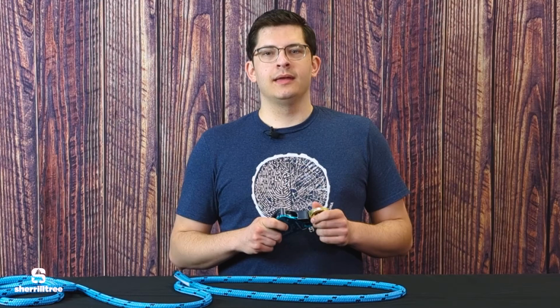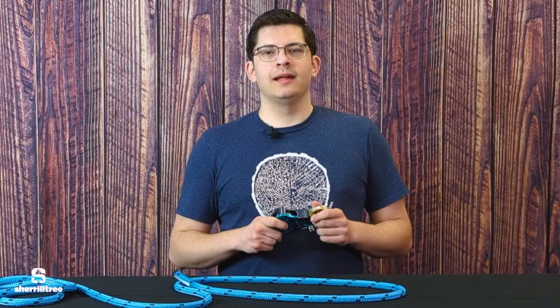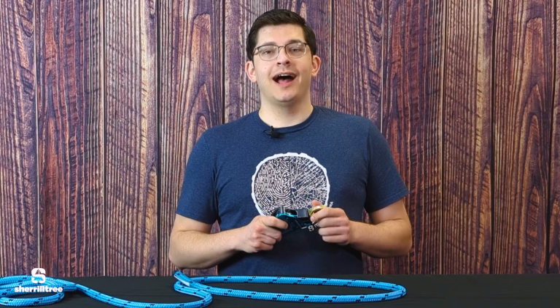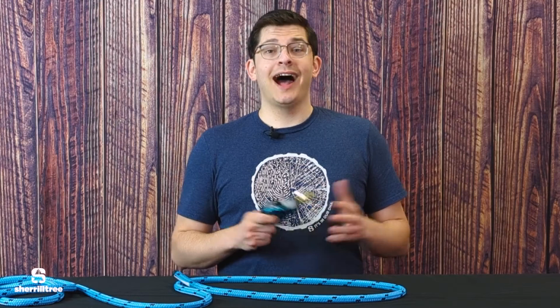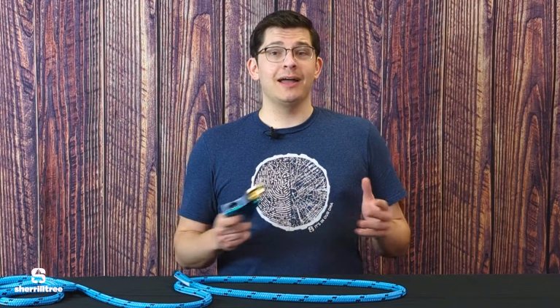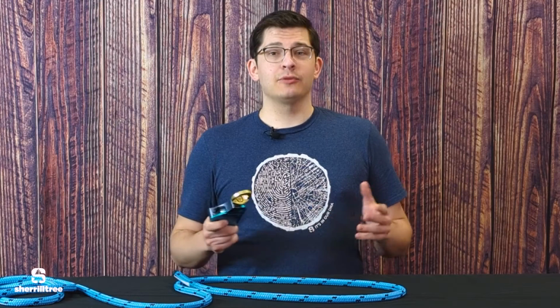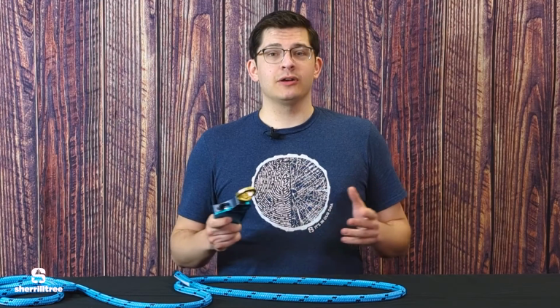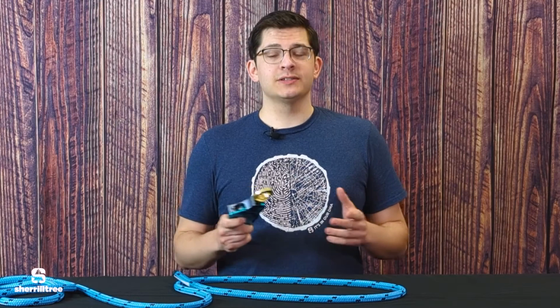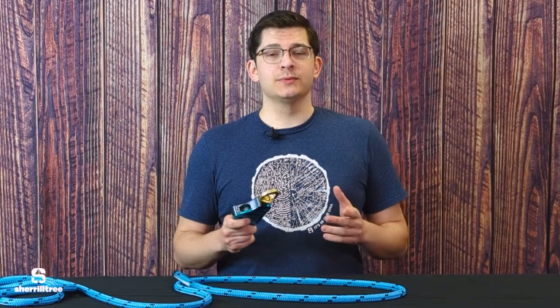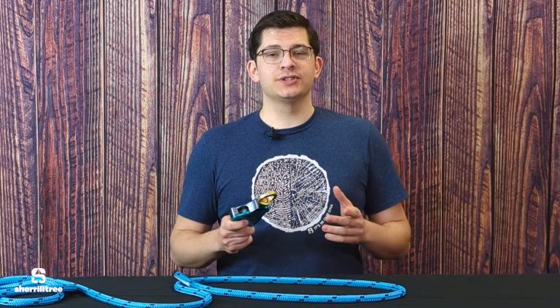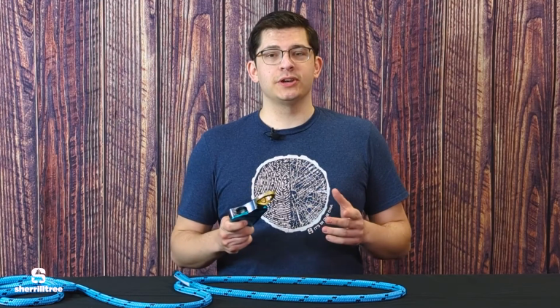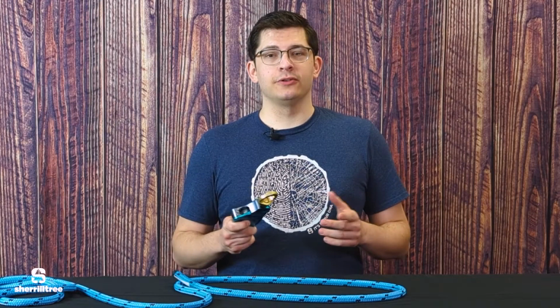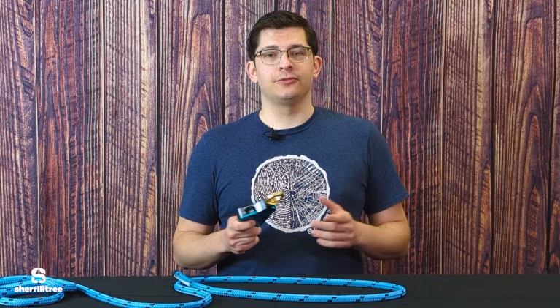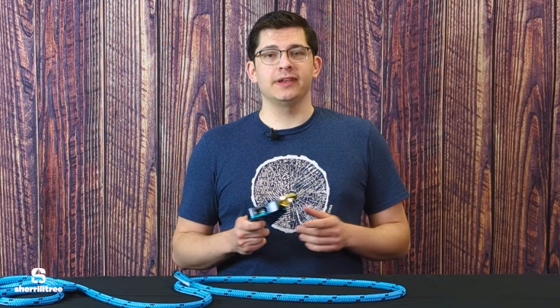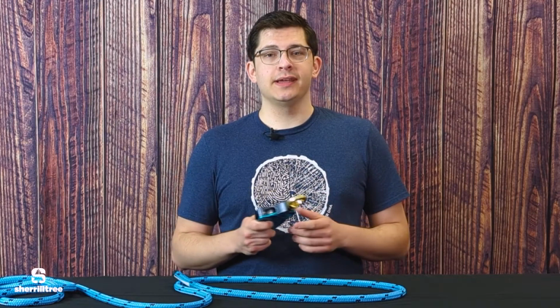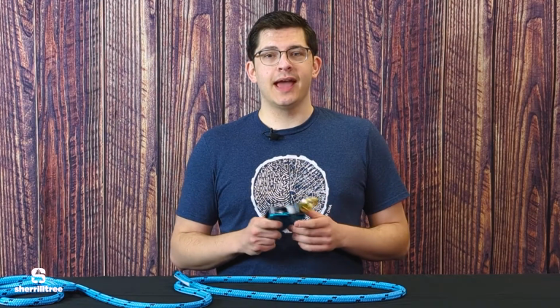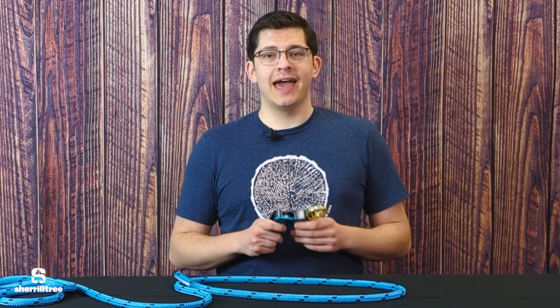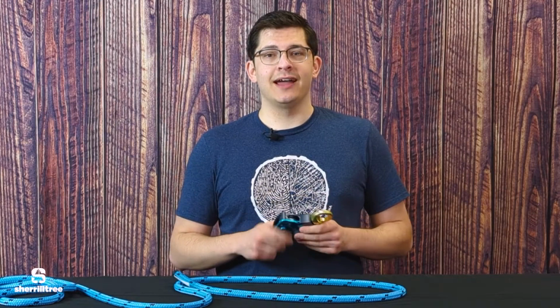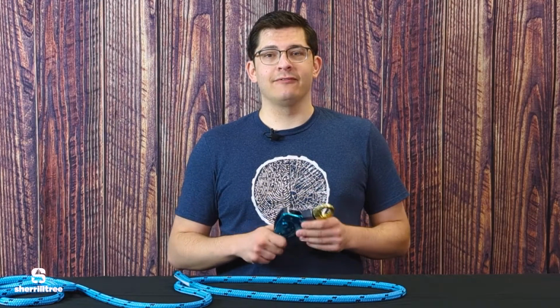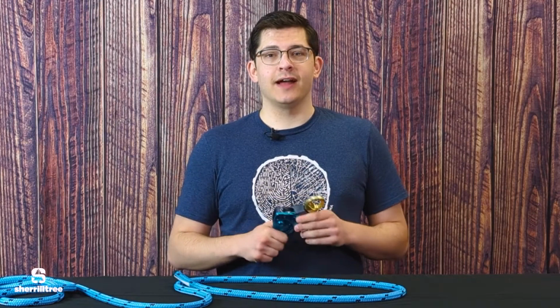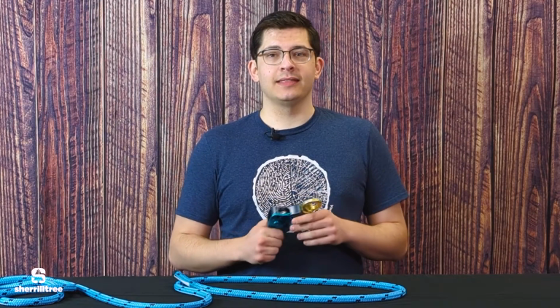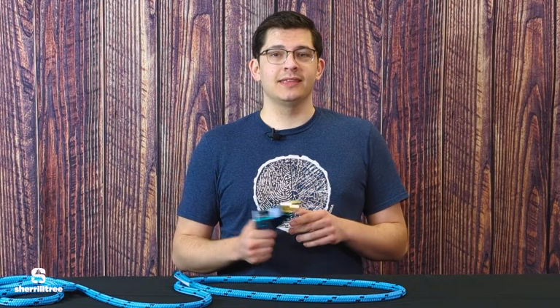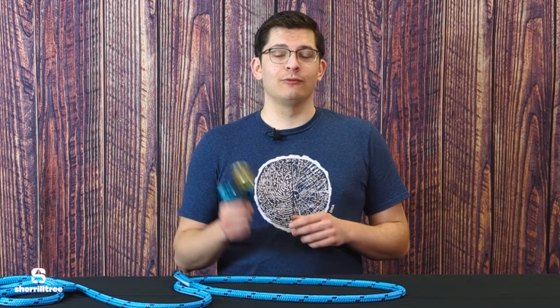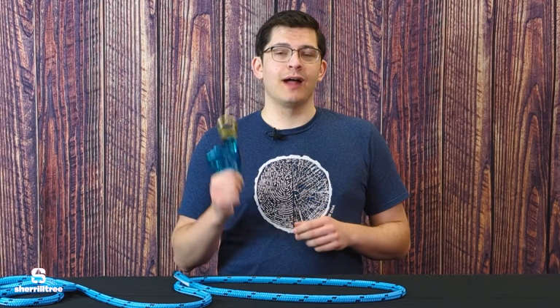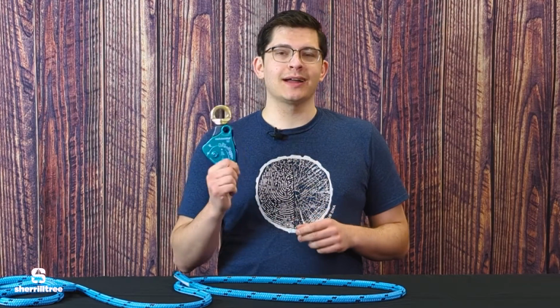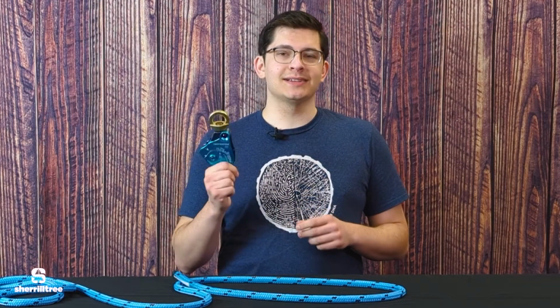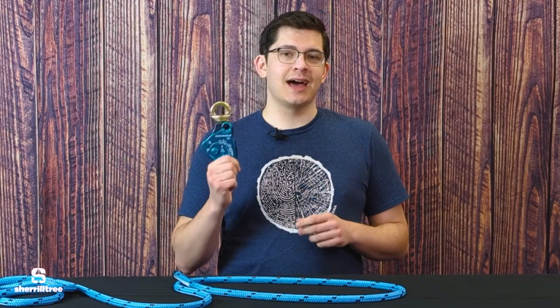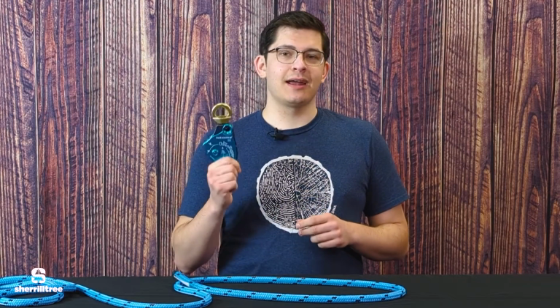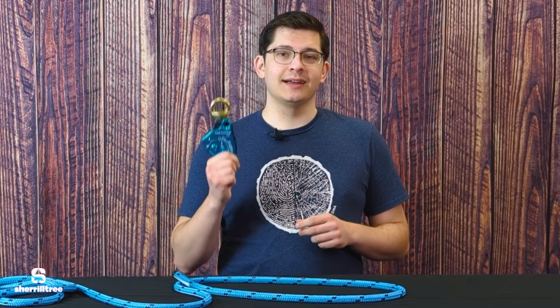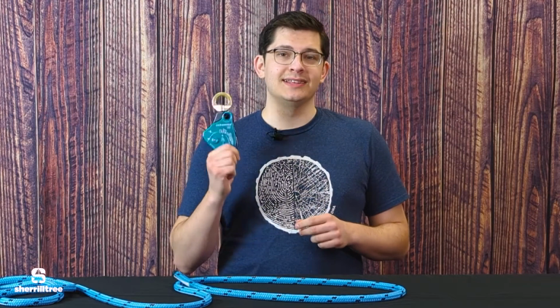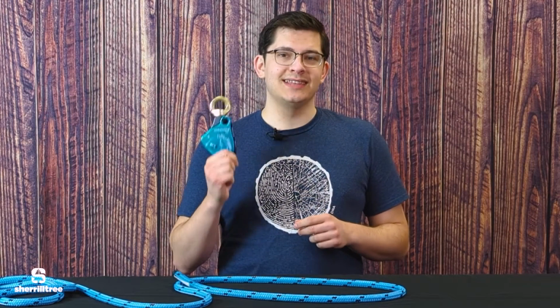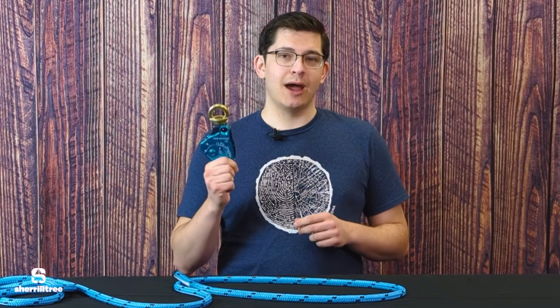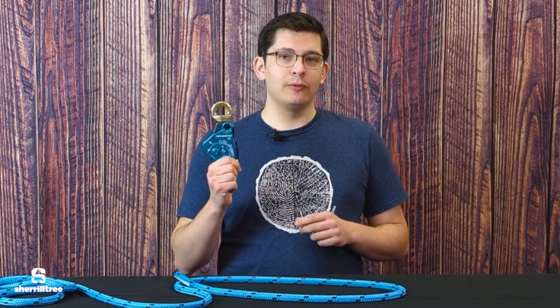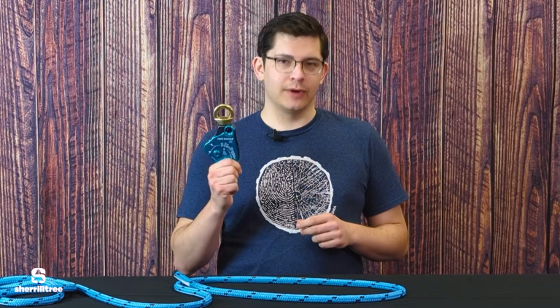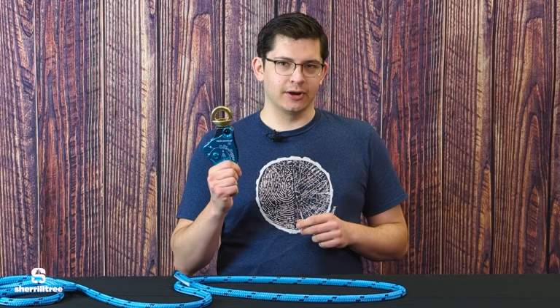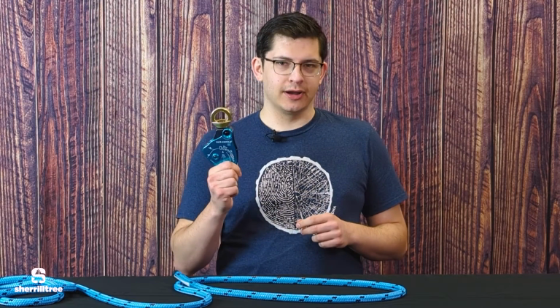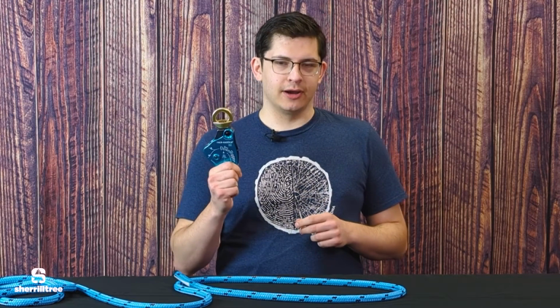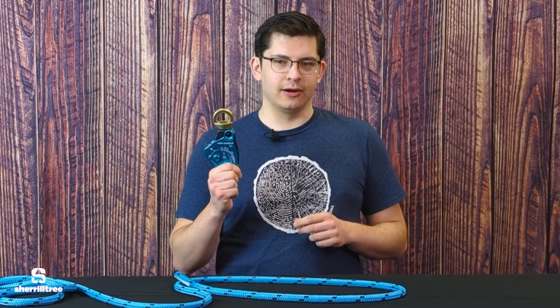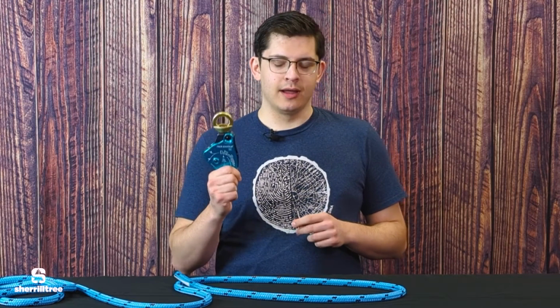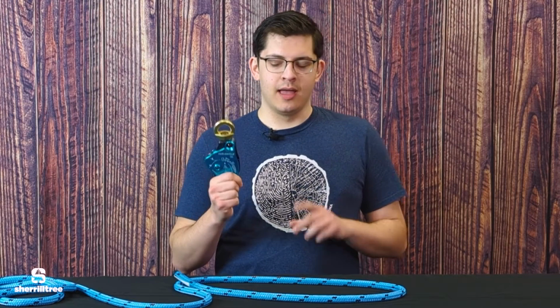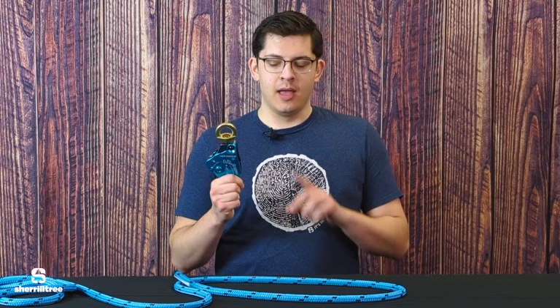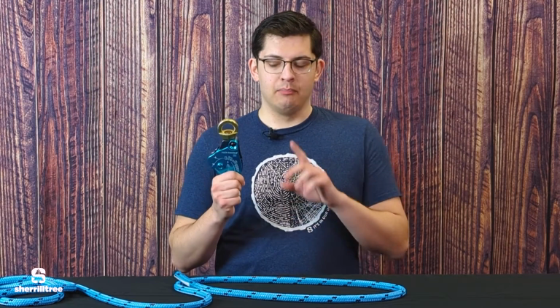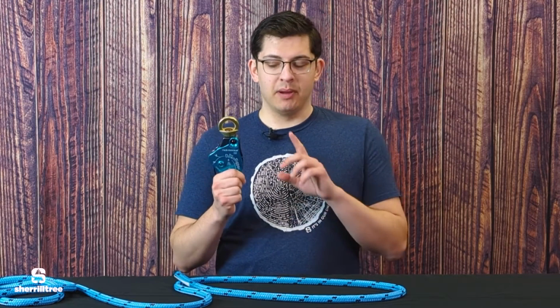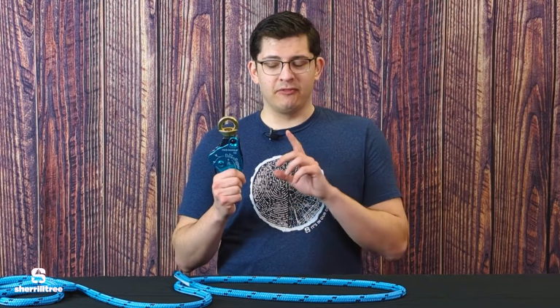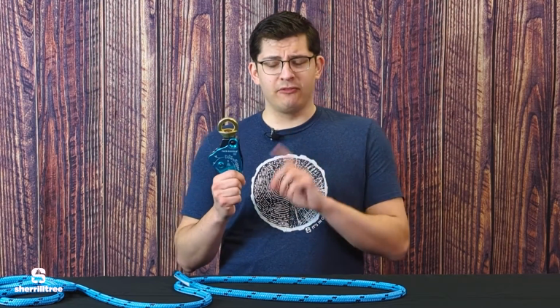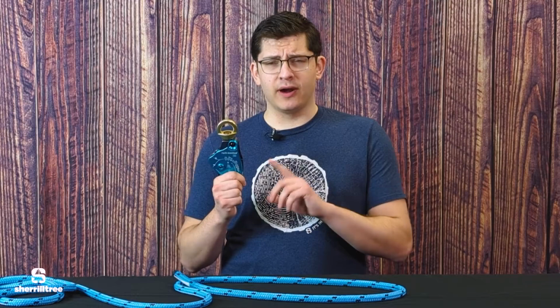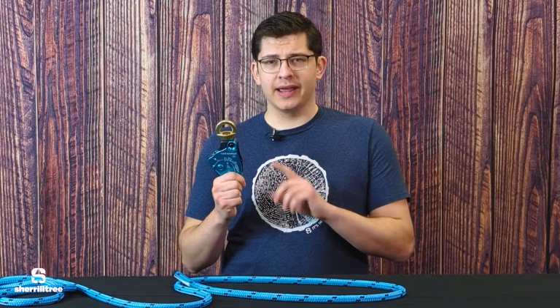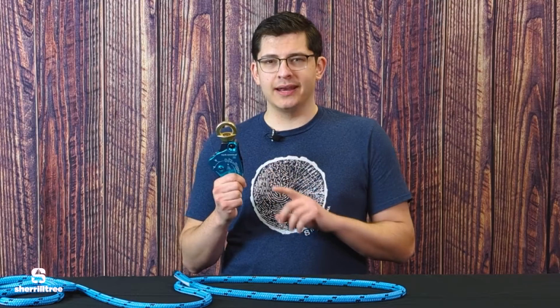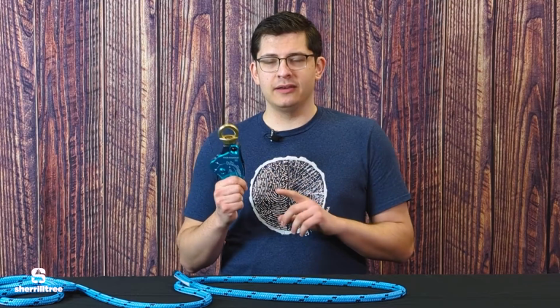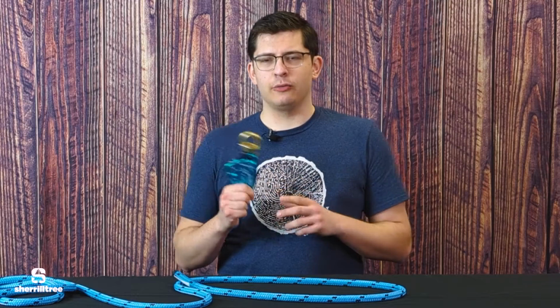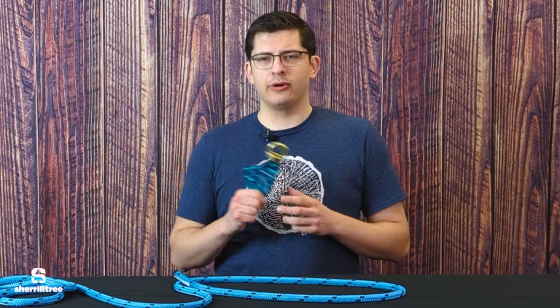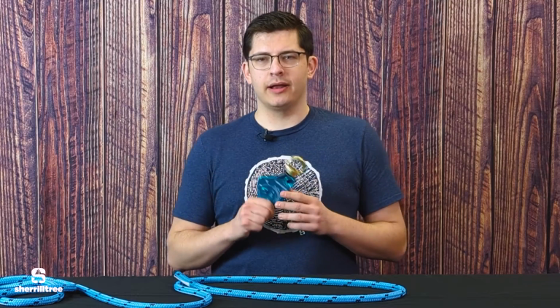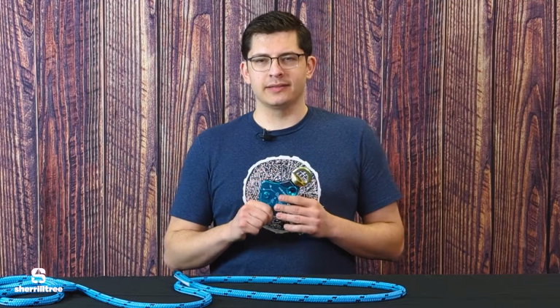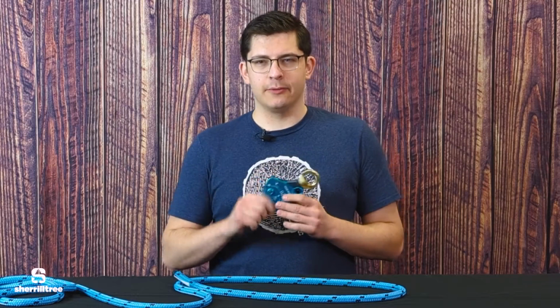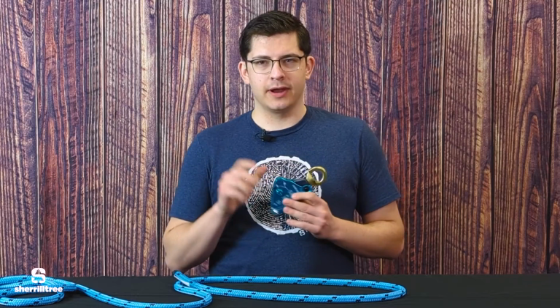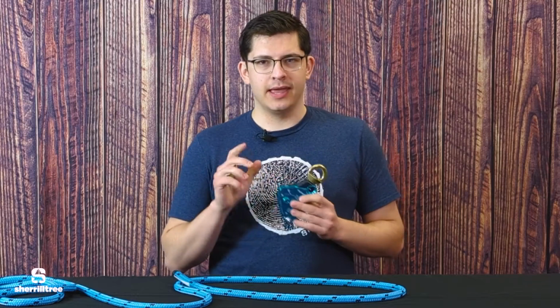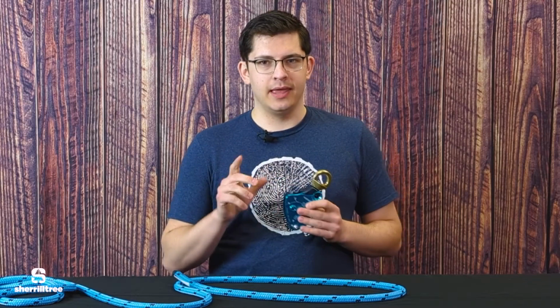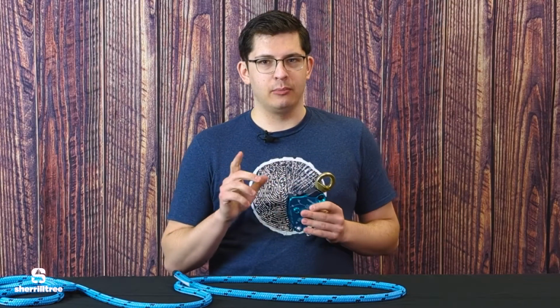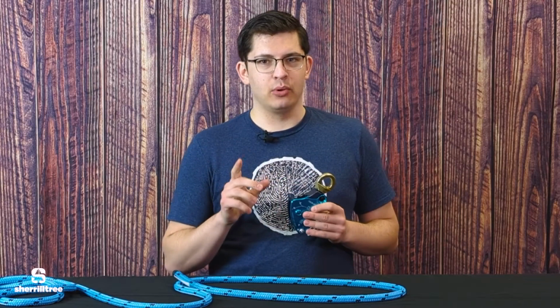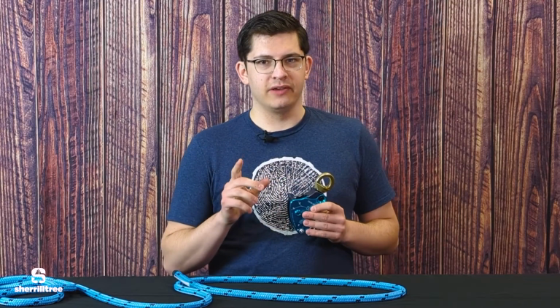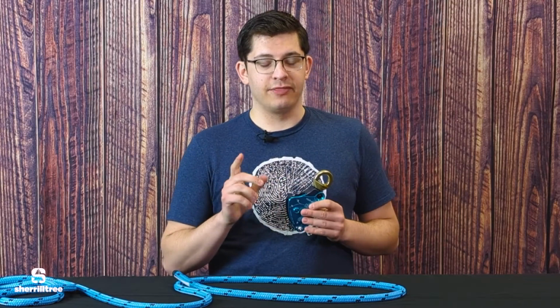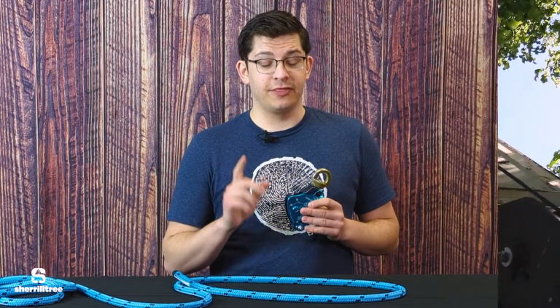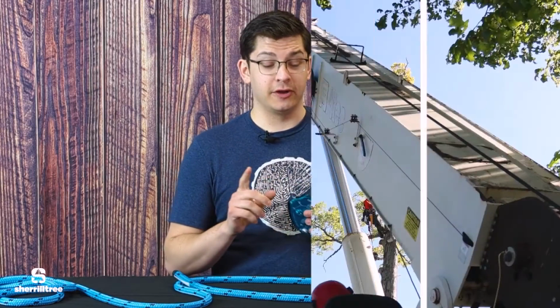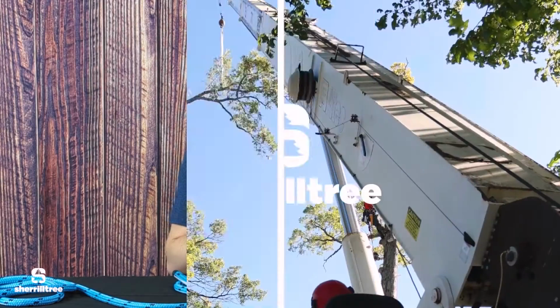Hi, I'm Carson with Sheryl Tree and I've got the Rock Exotica Downrigger here. But before I get into the product, I want to hit a point of theory.